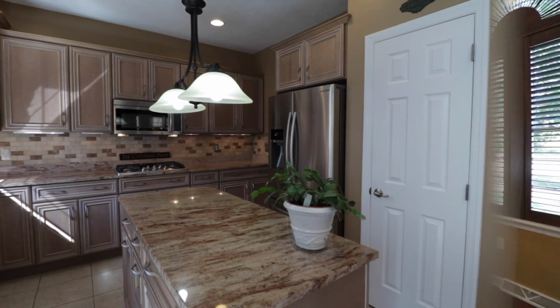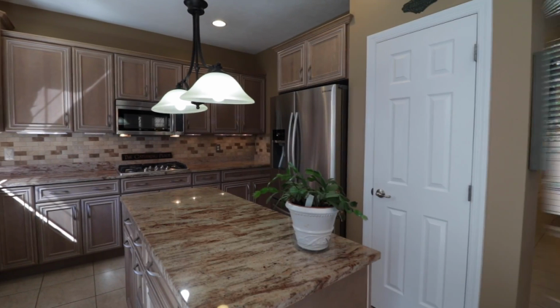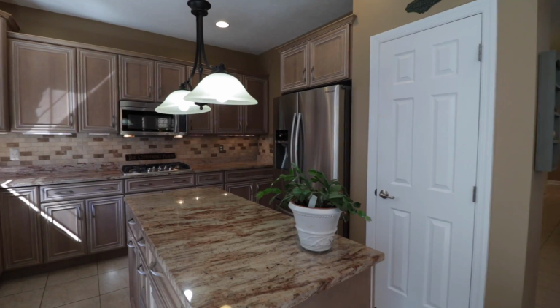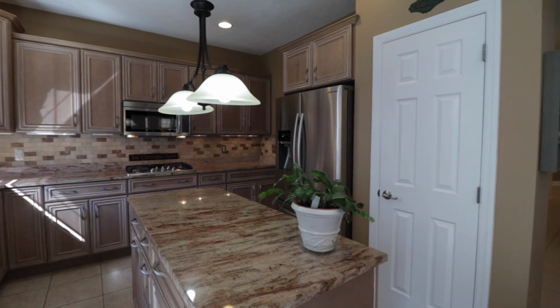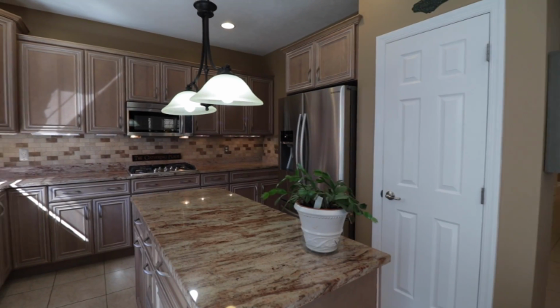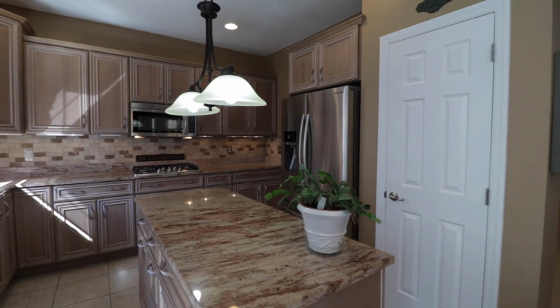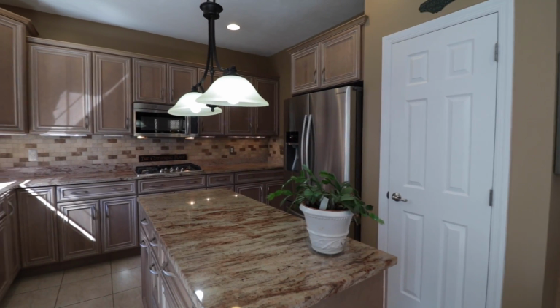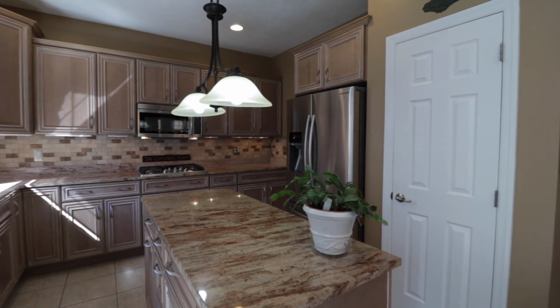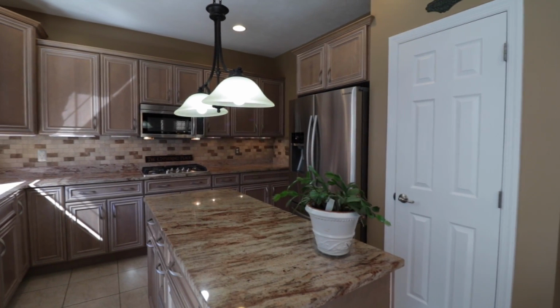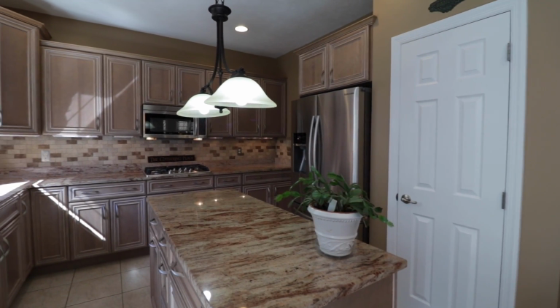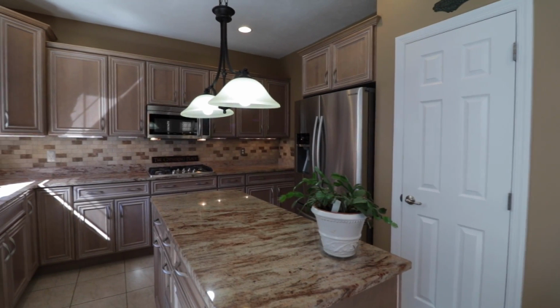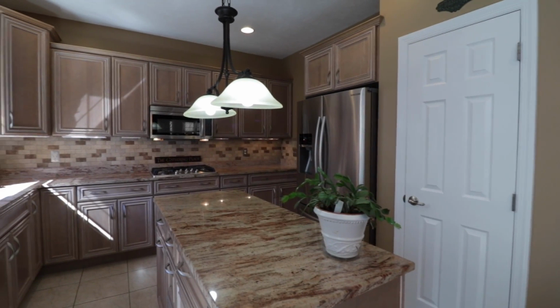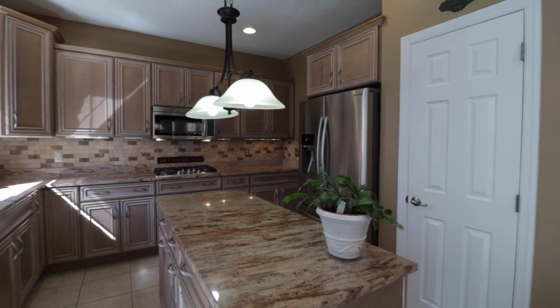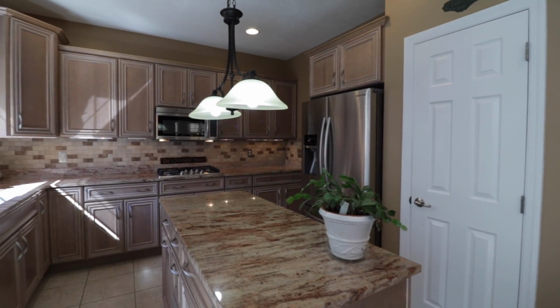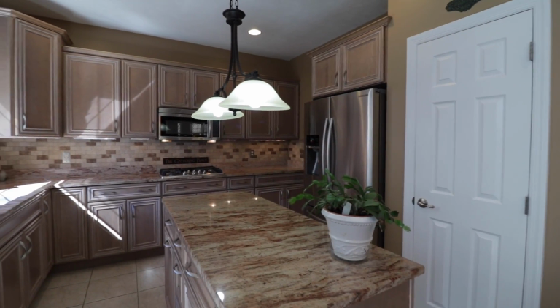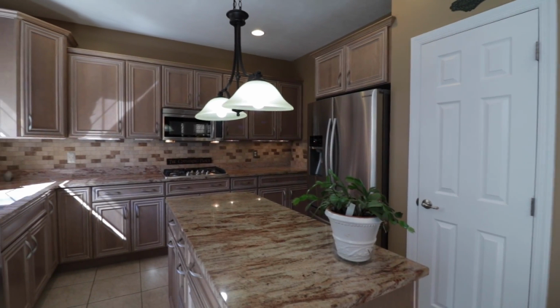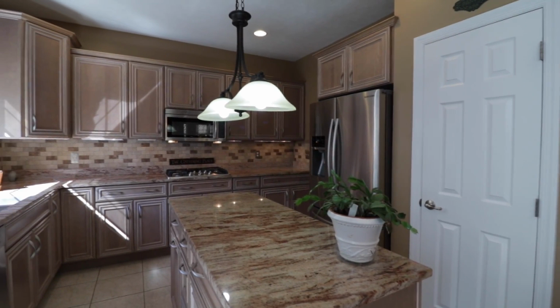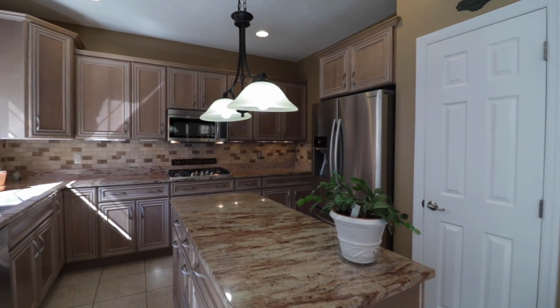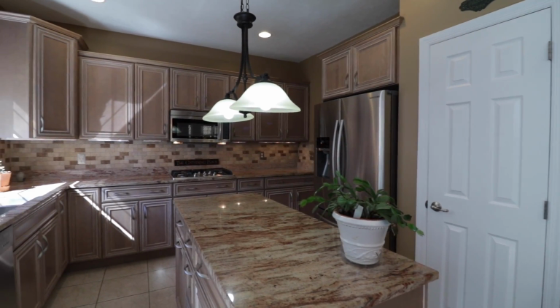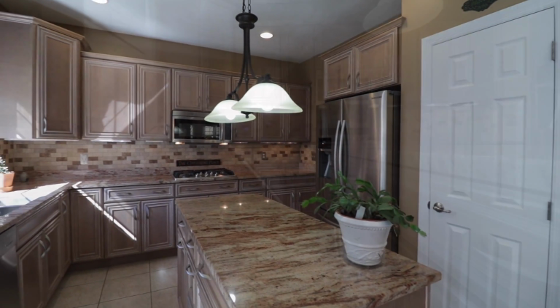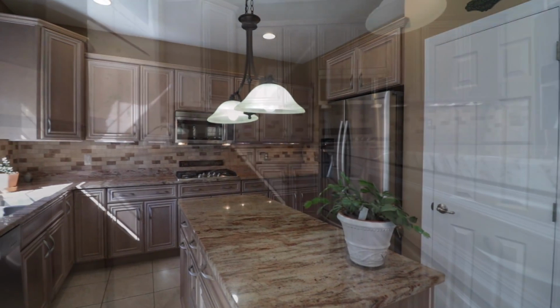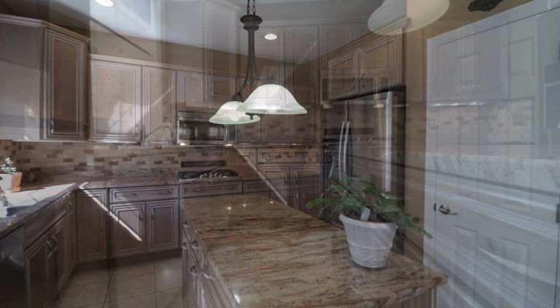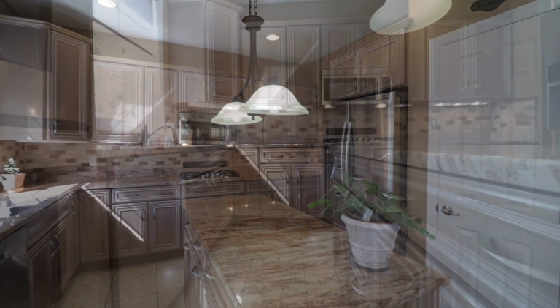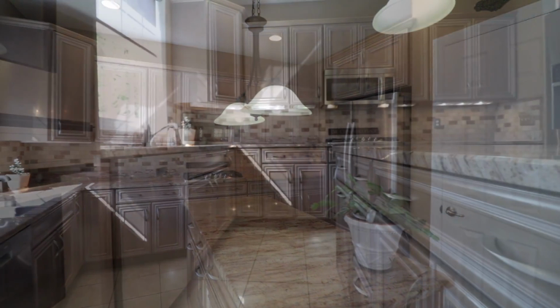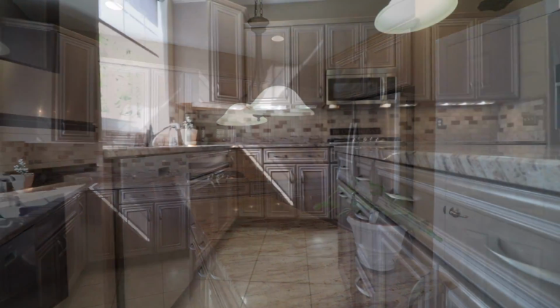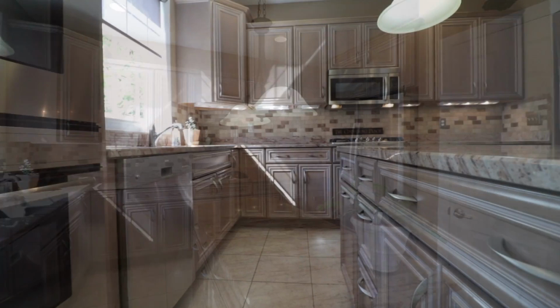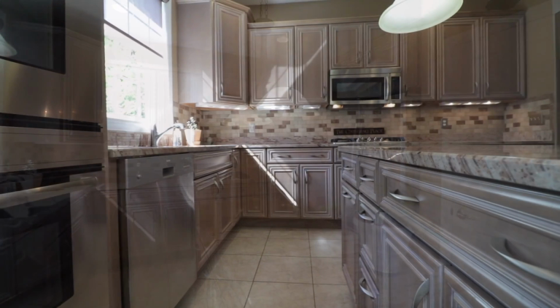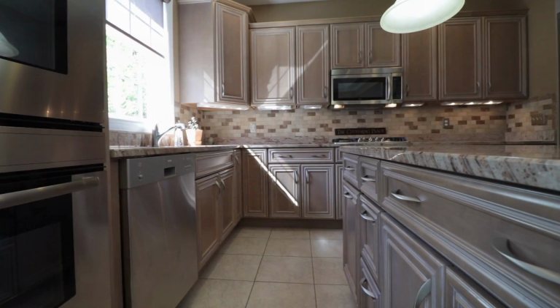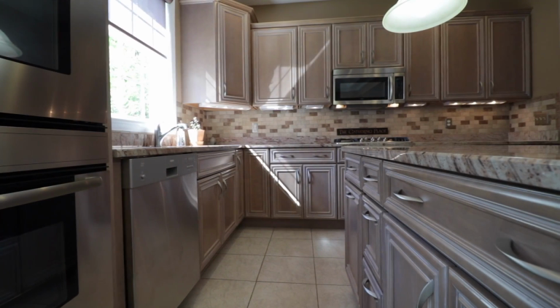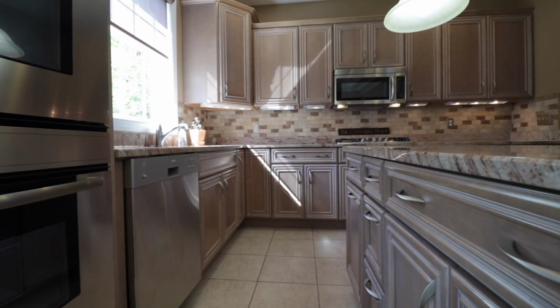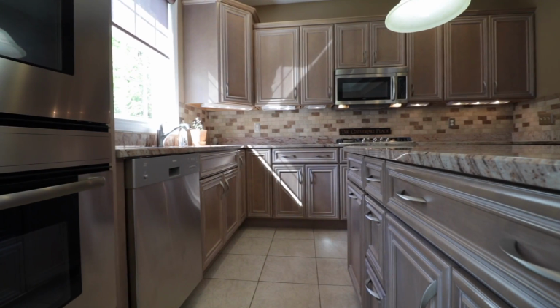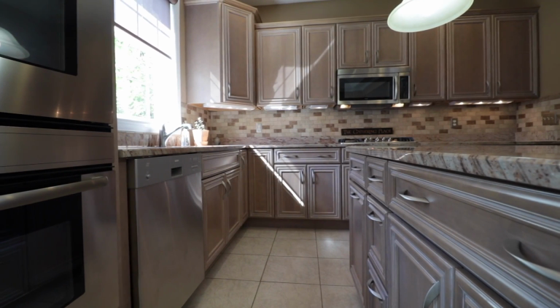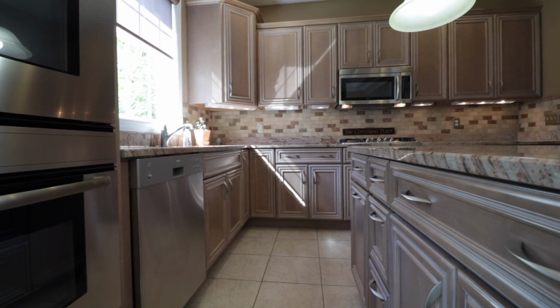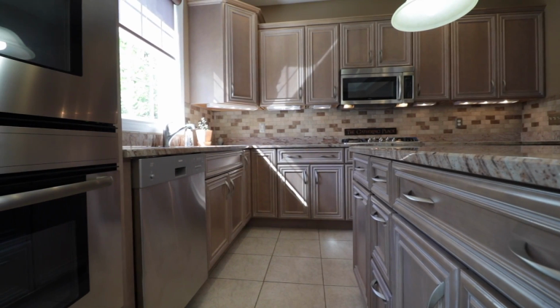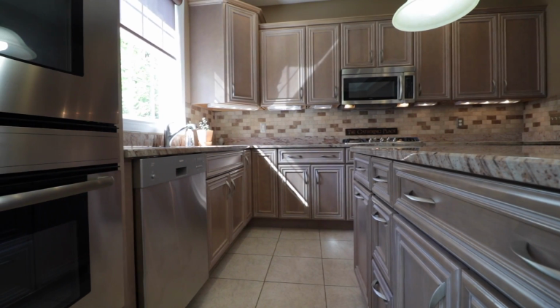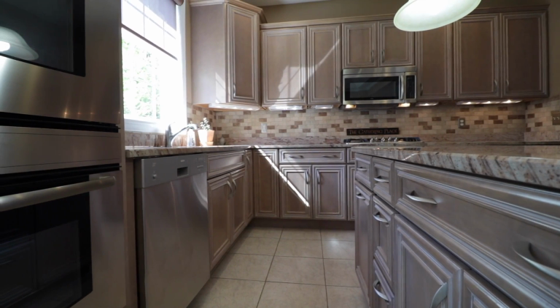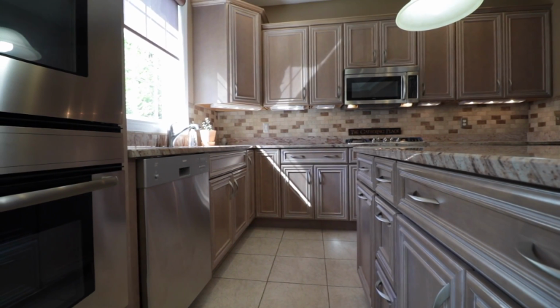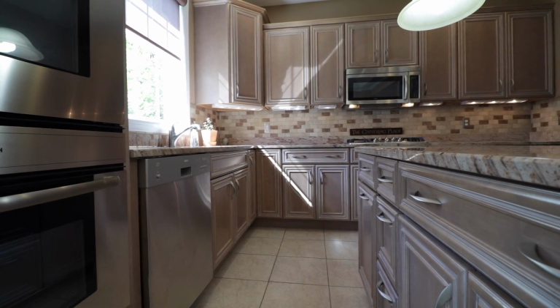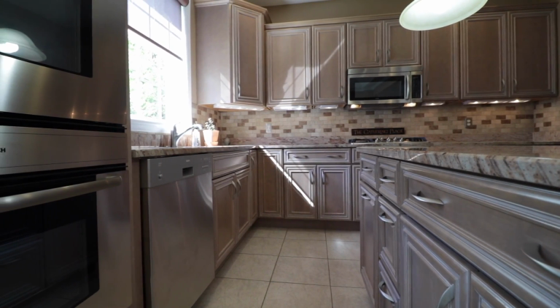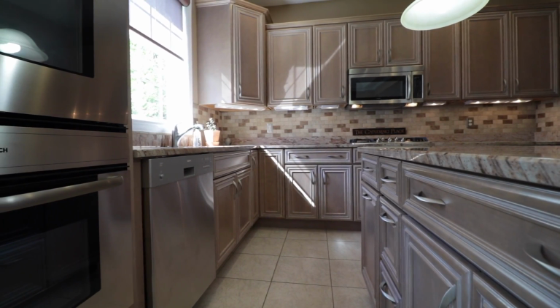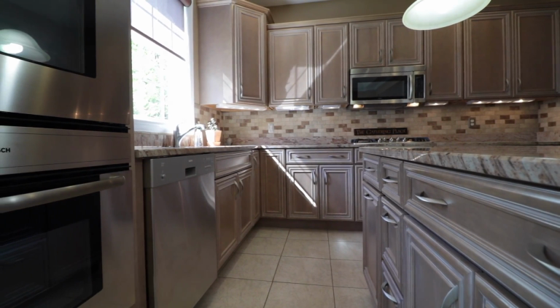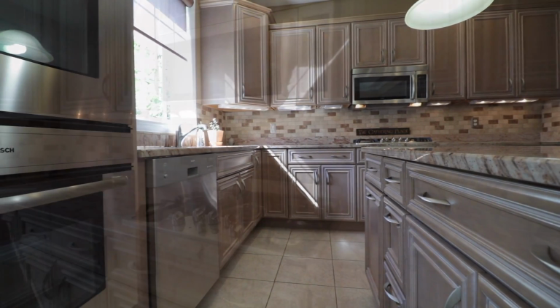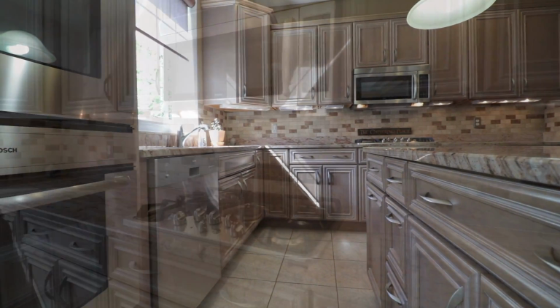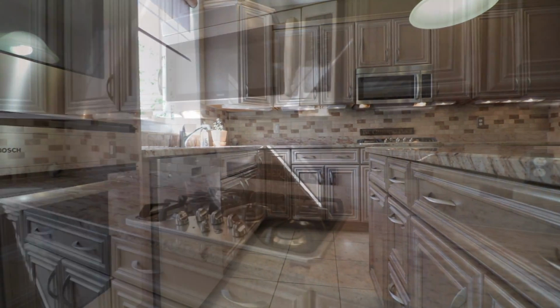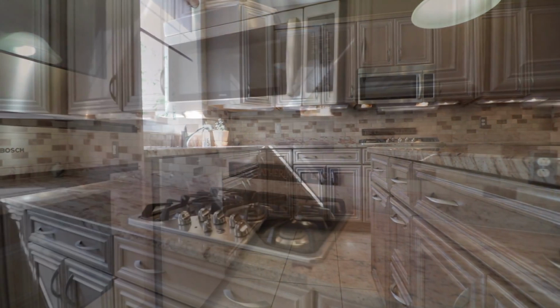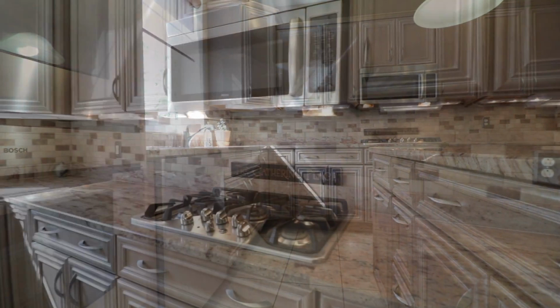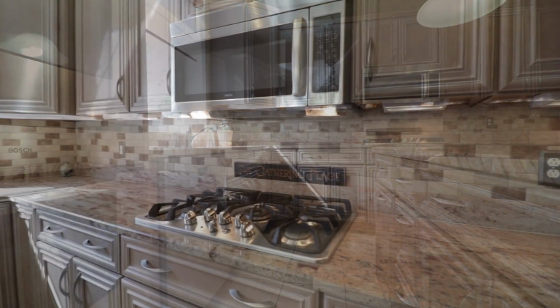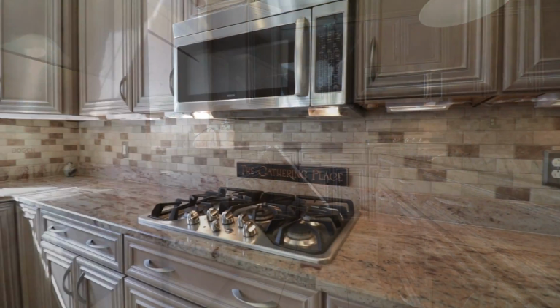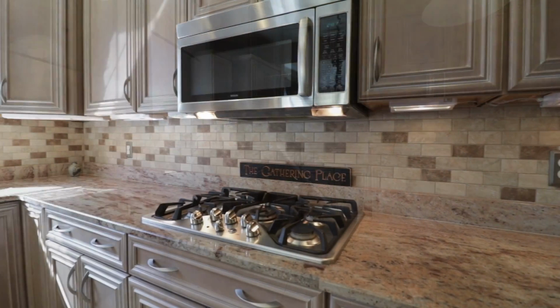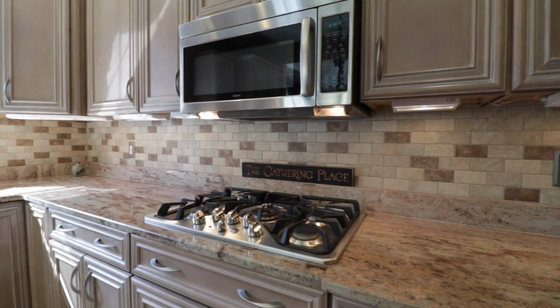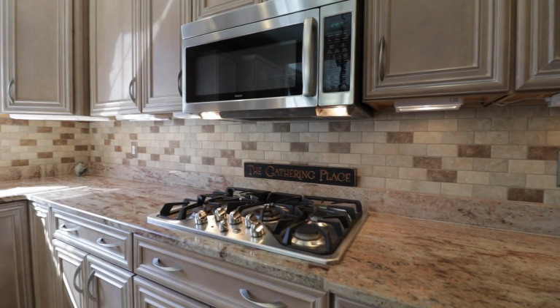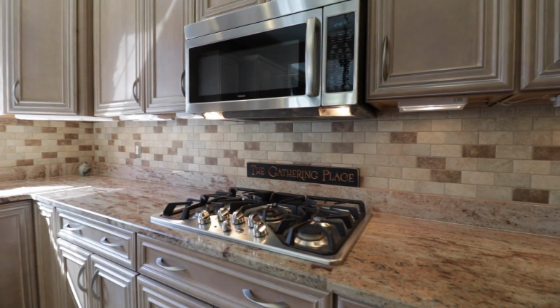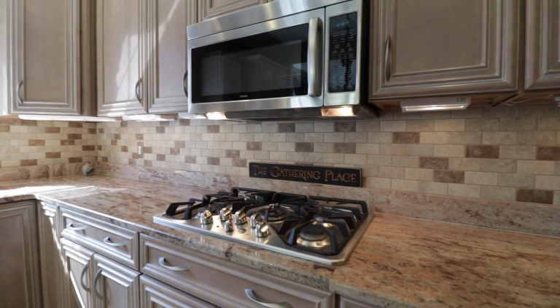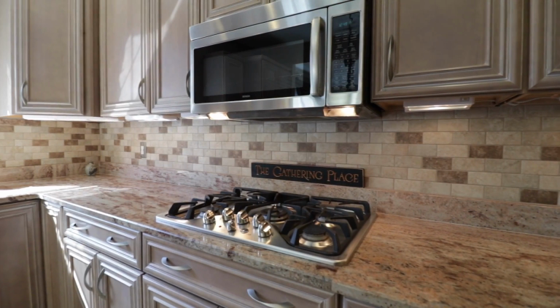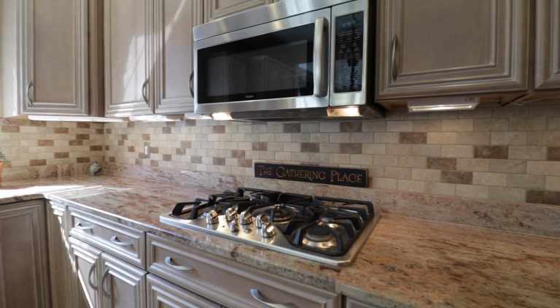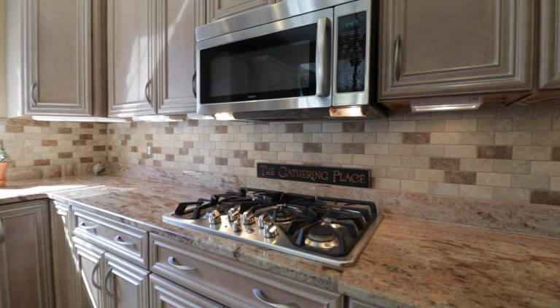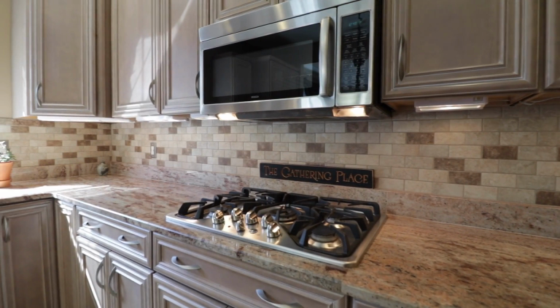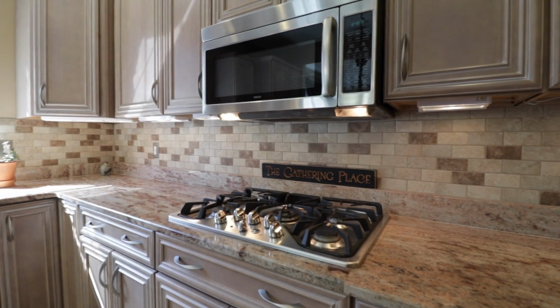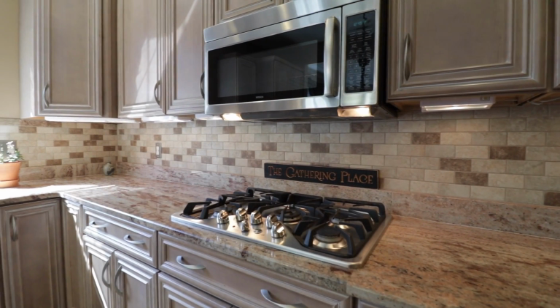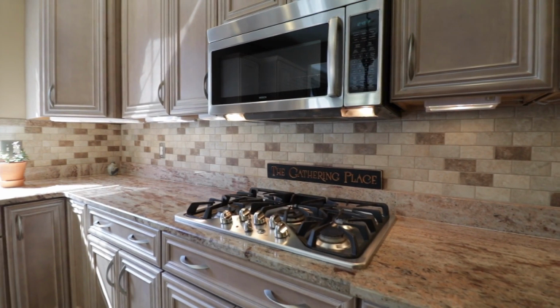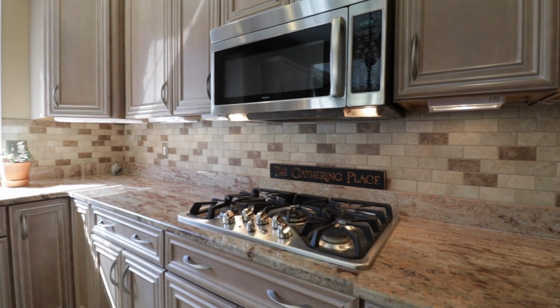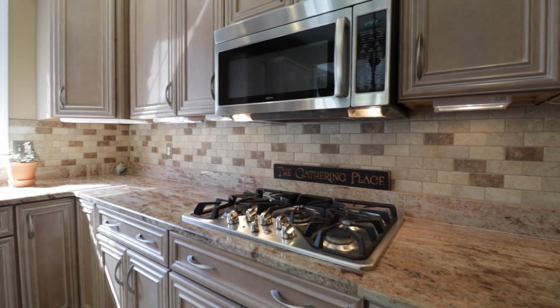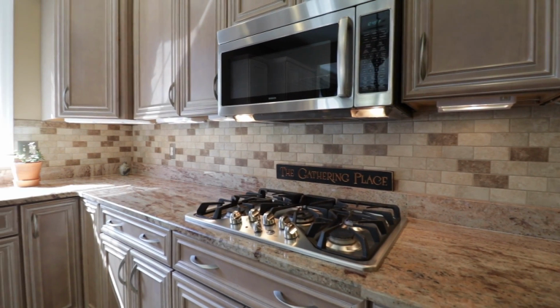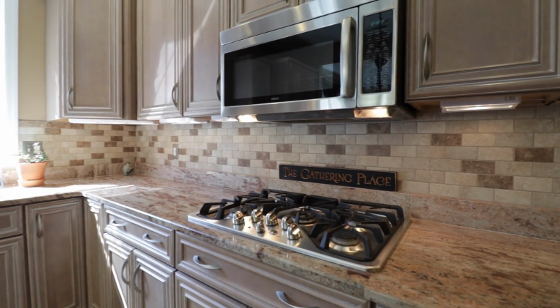The kitchen showcases granite countertops, glazed cabinetry, and stainless appliances — a chef's delight.